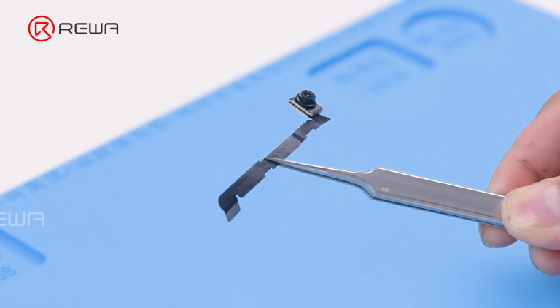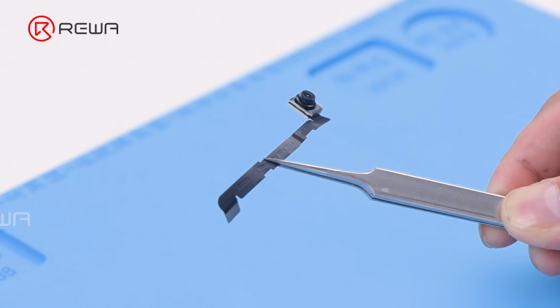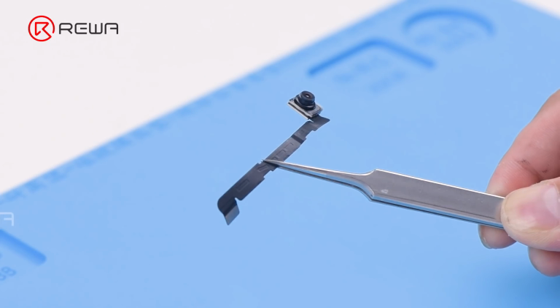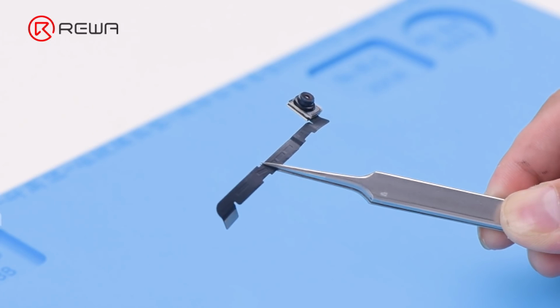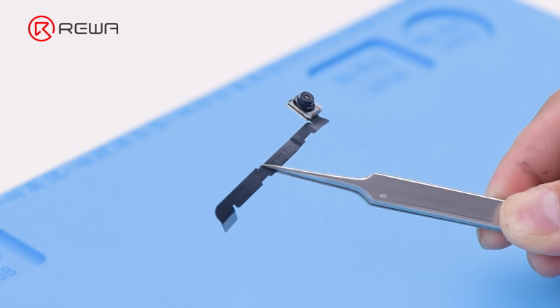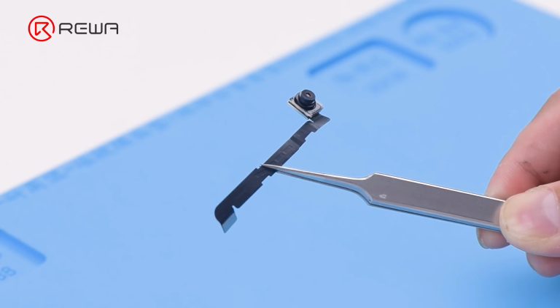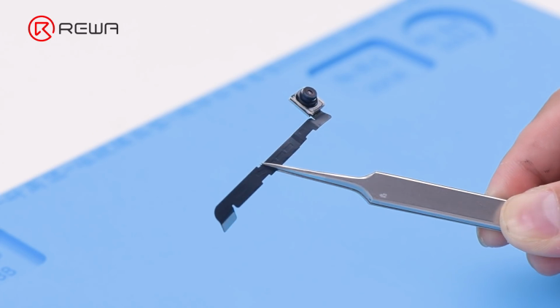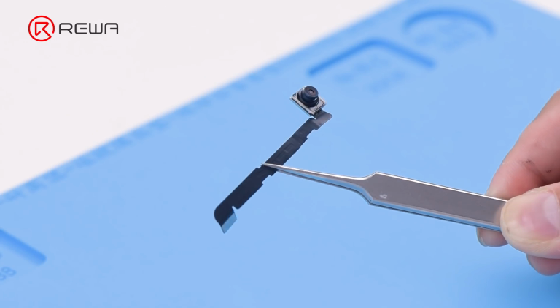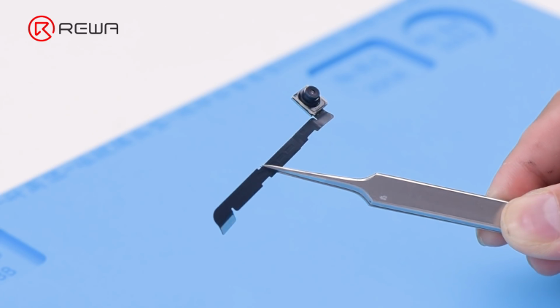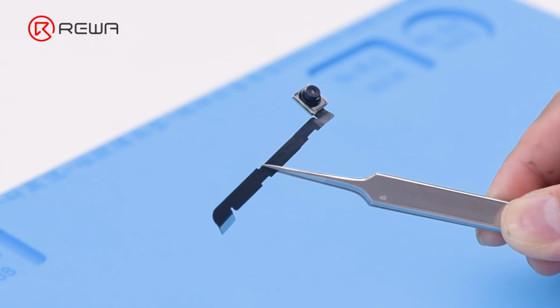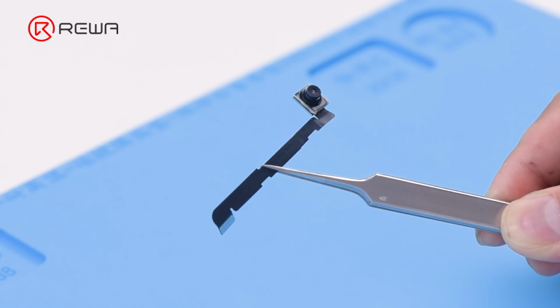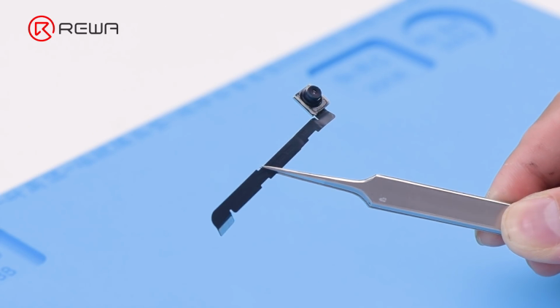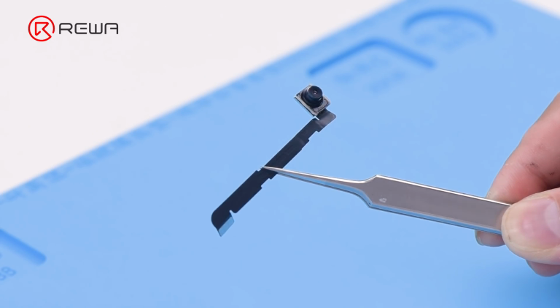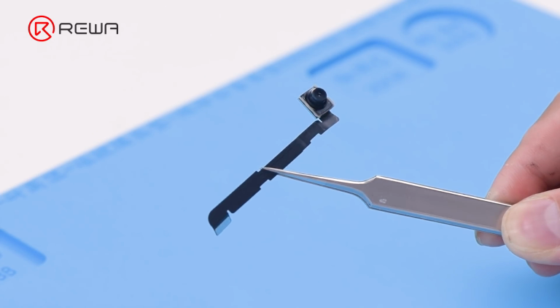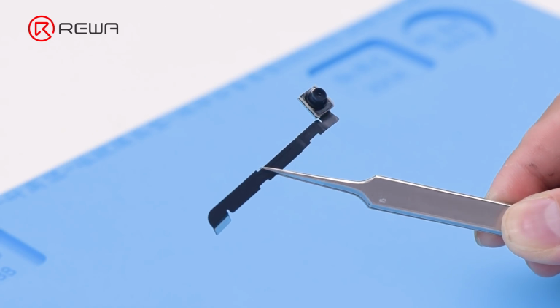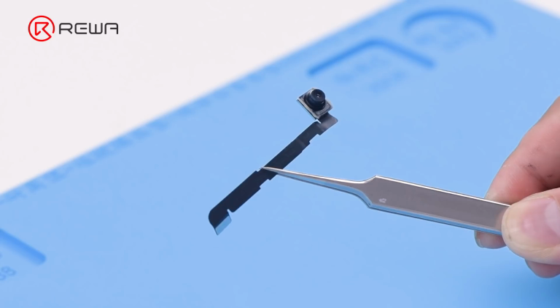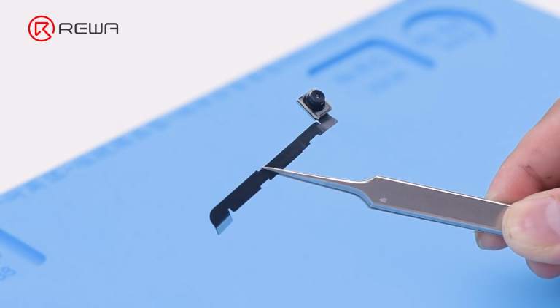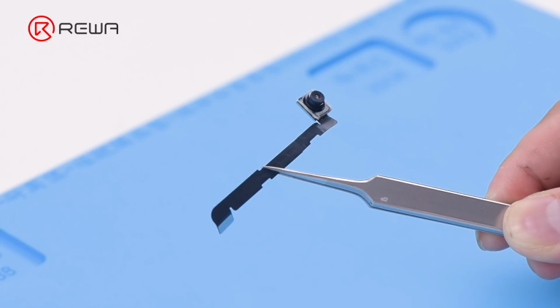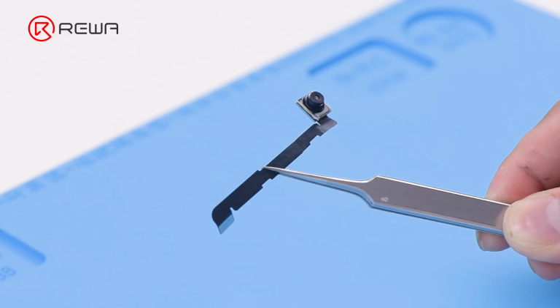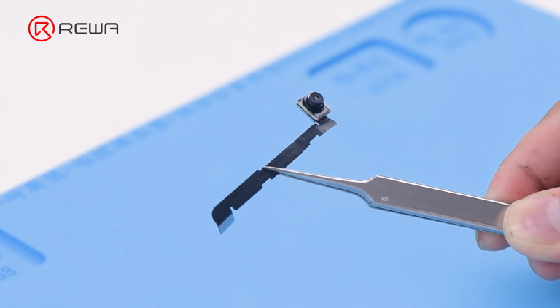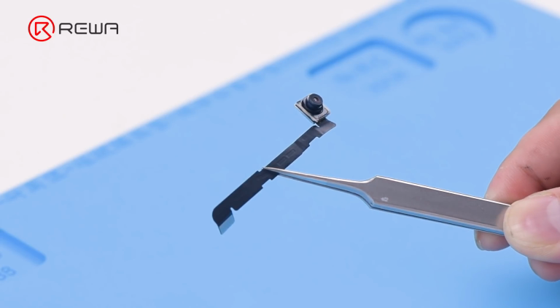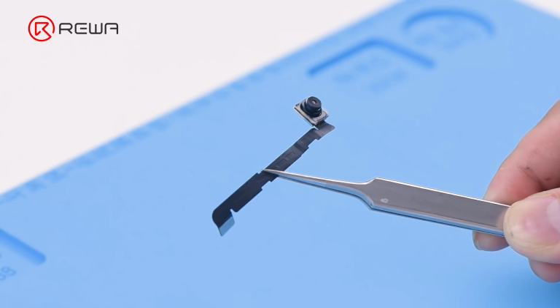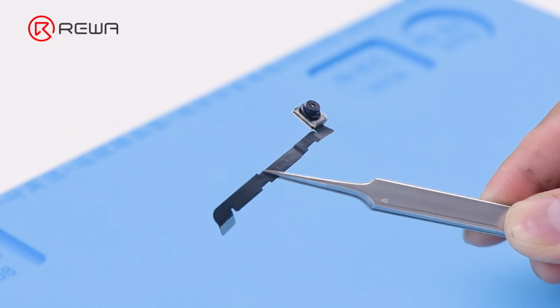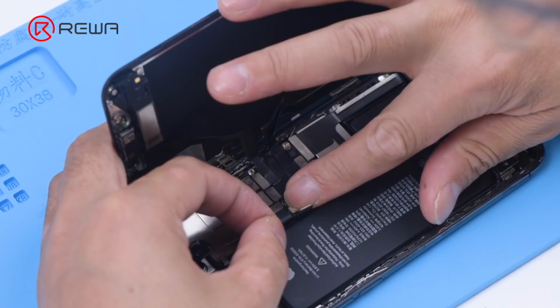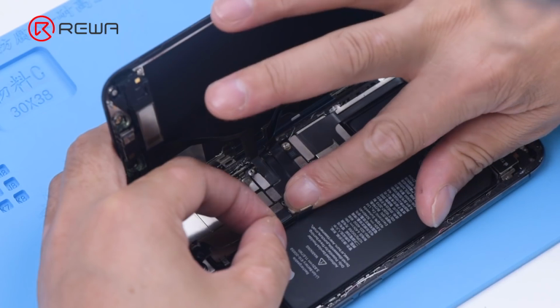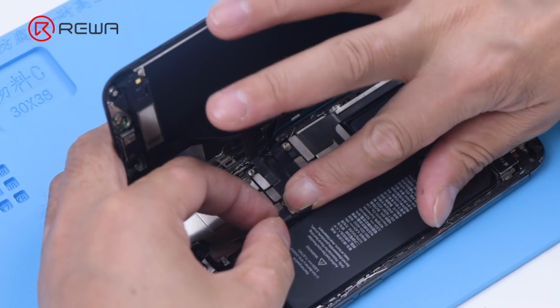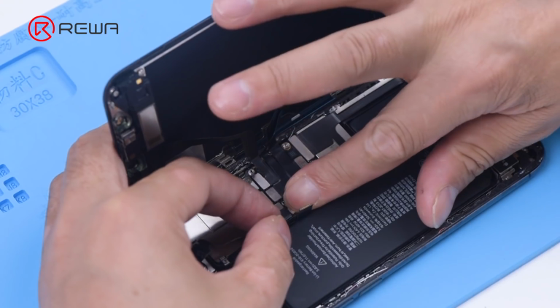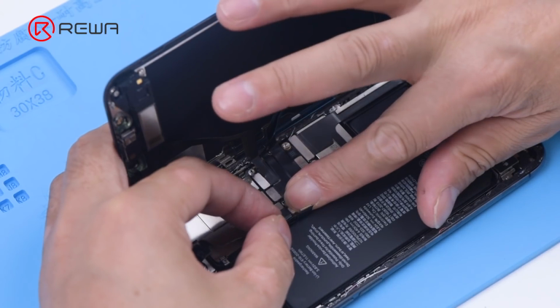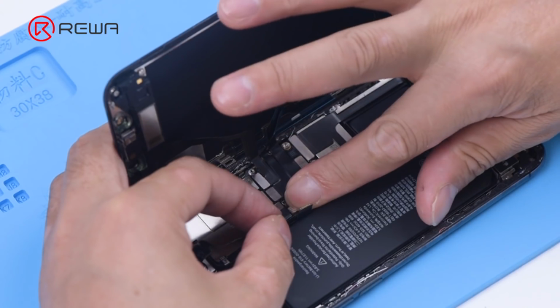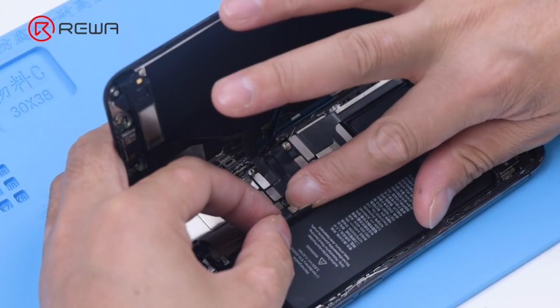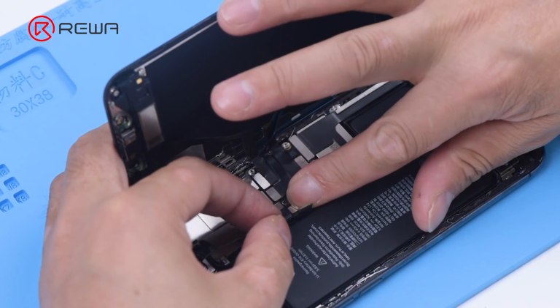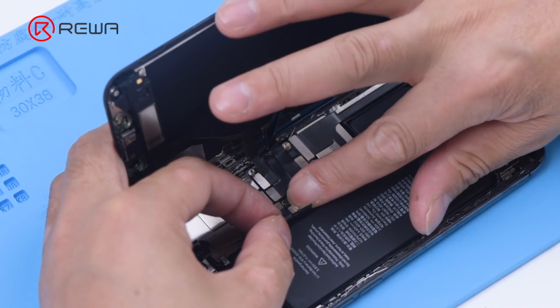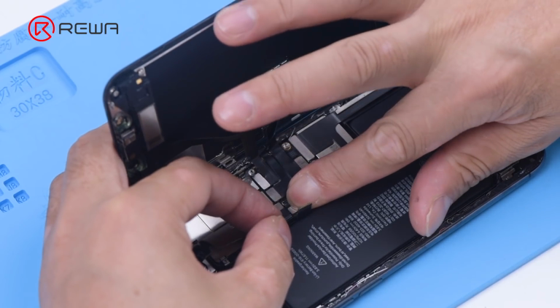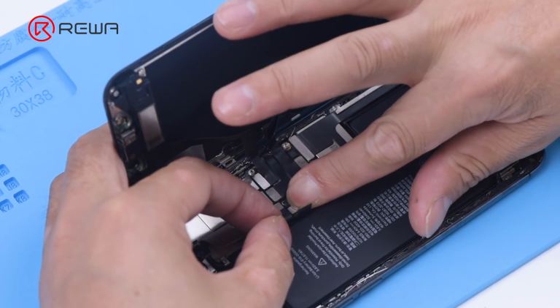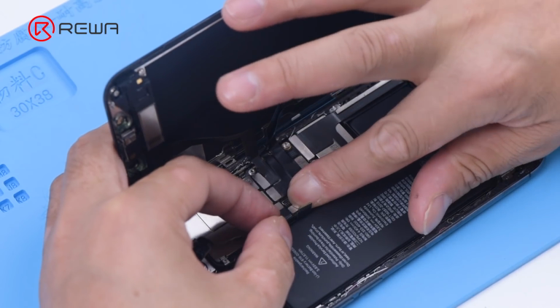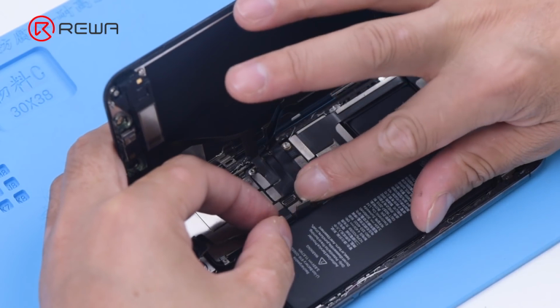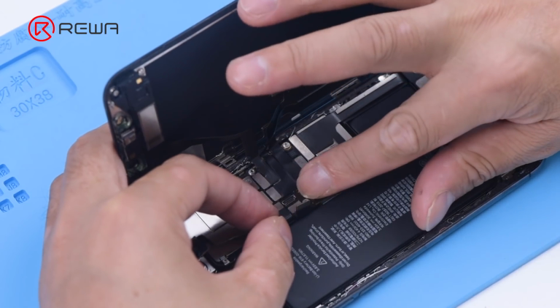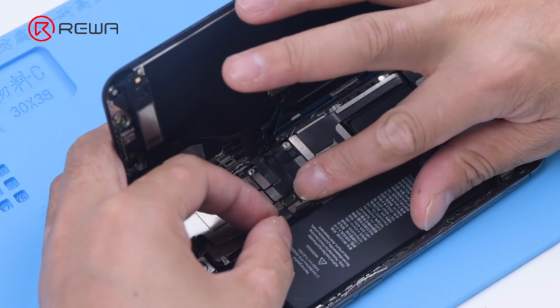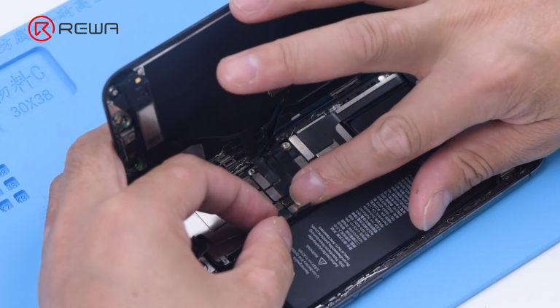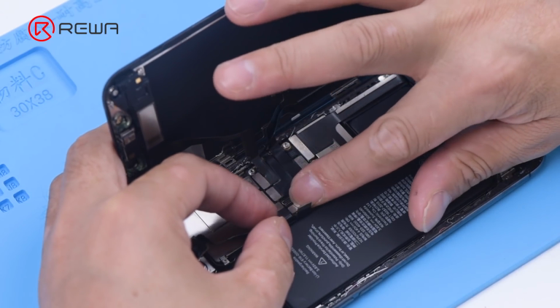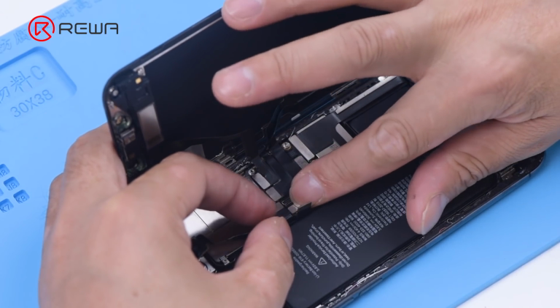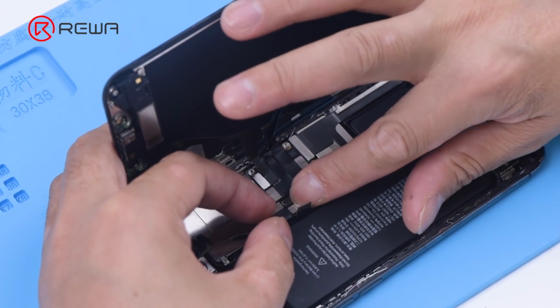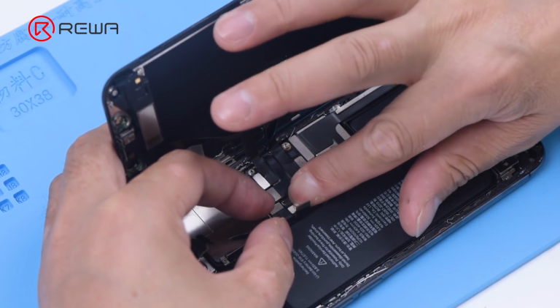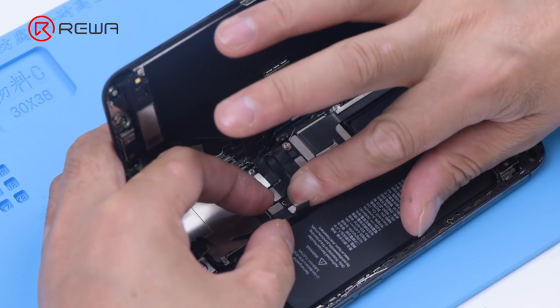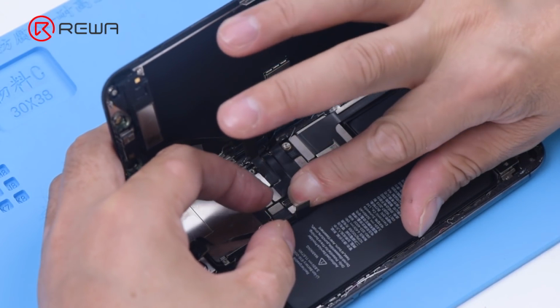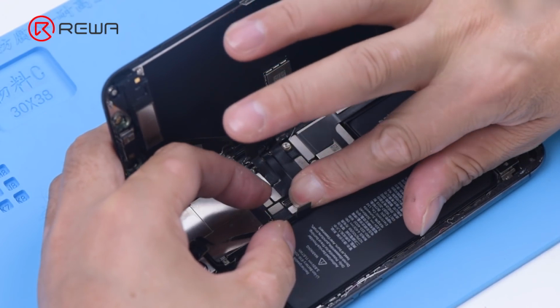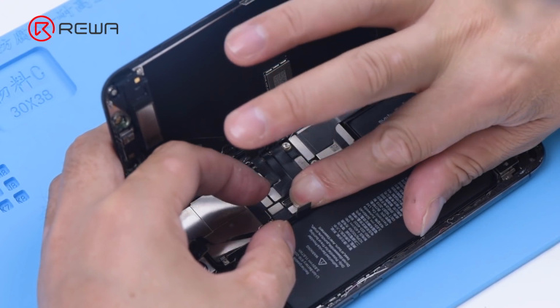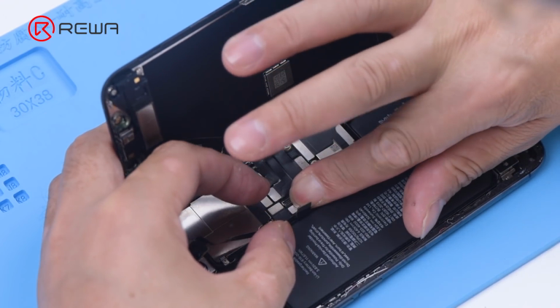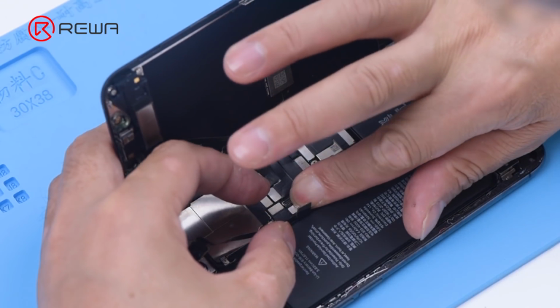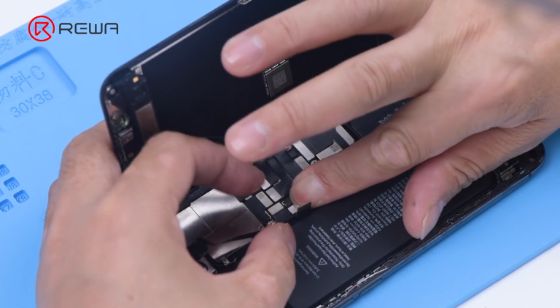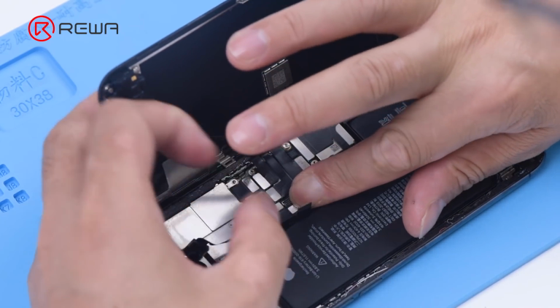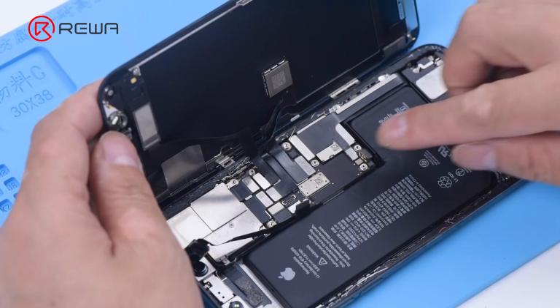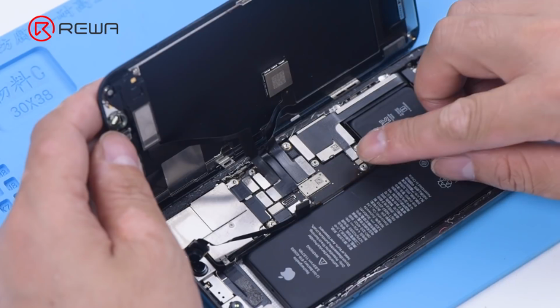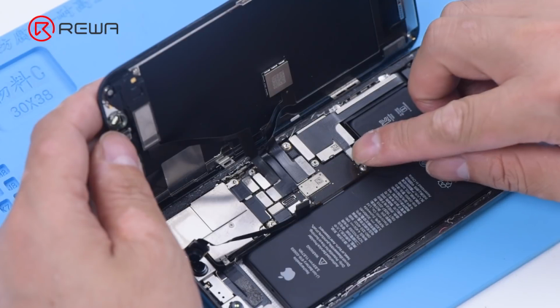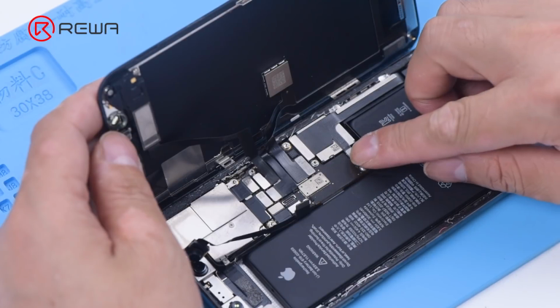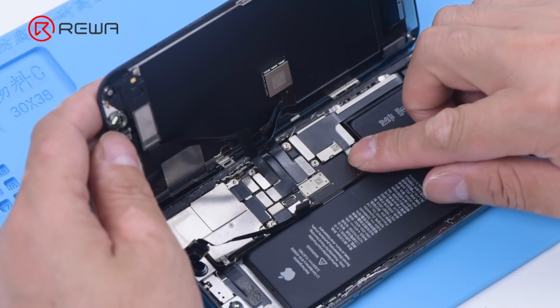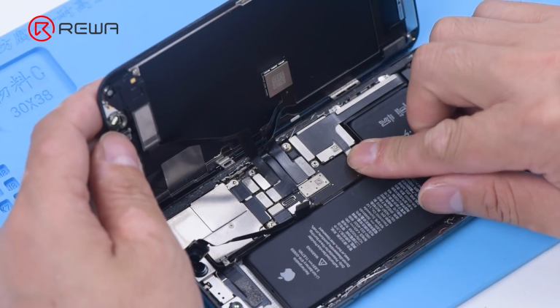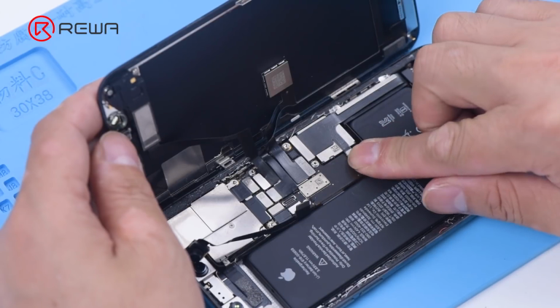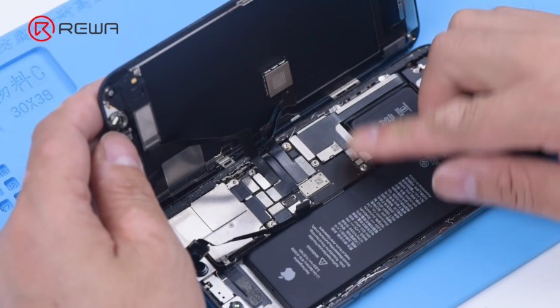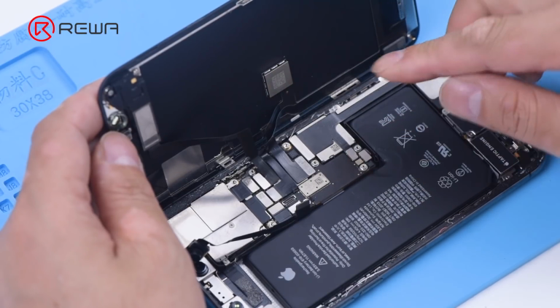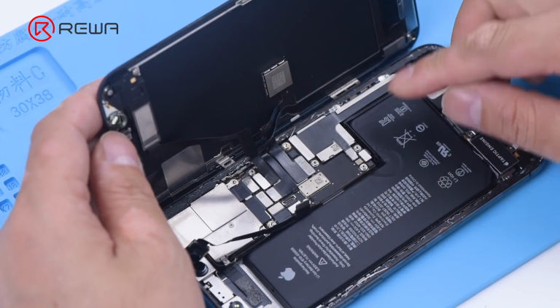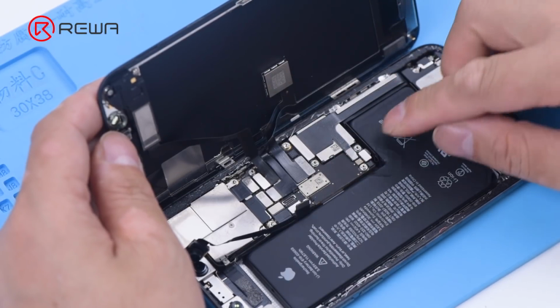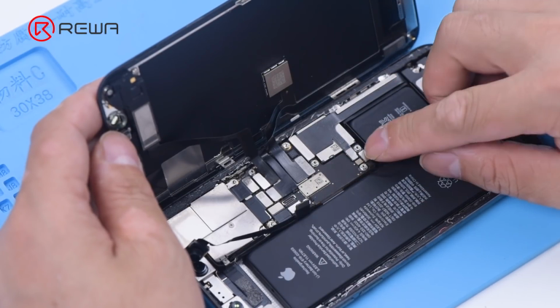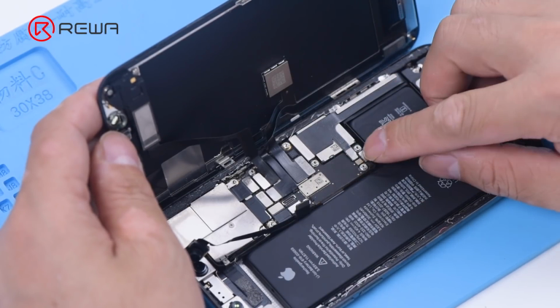Get a new front camera flex cable and install it. Then connect the battery.